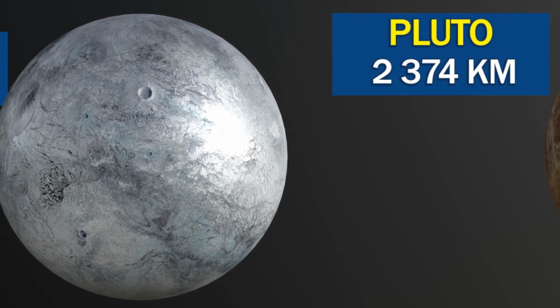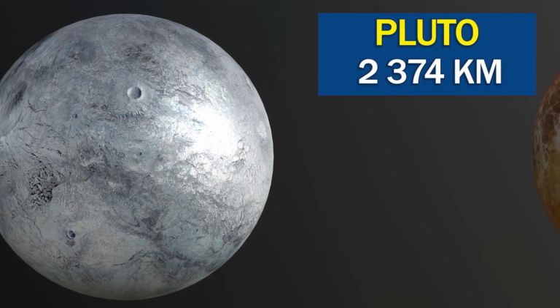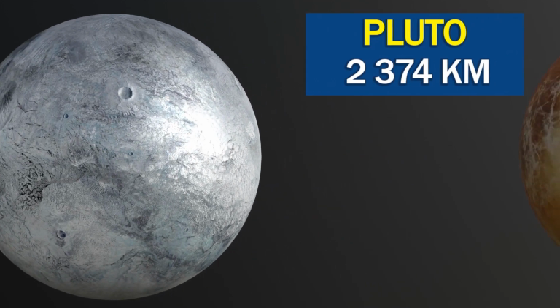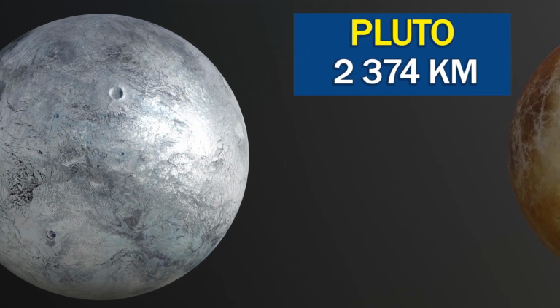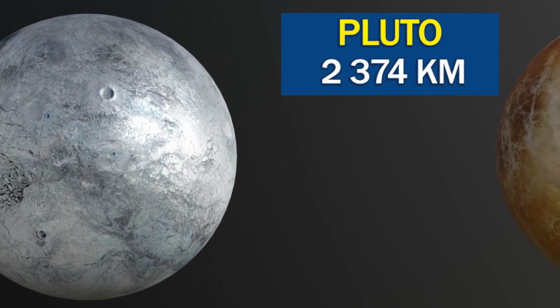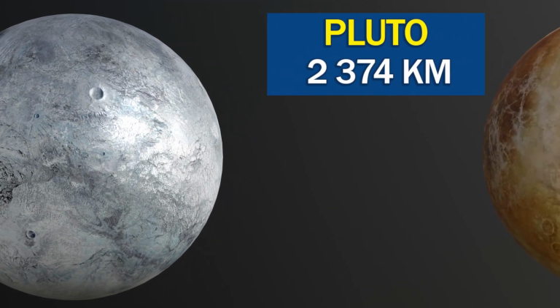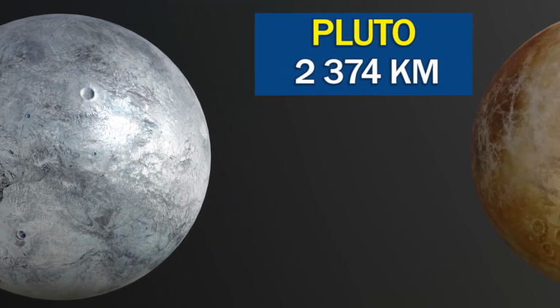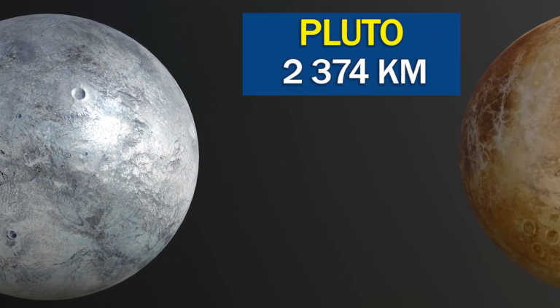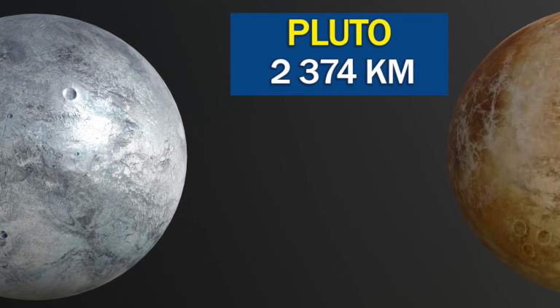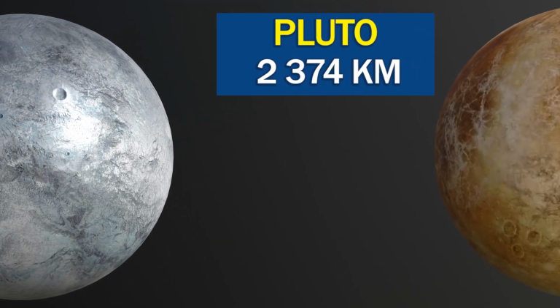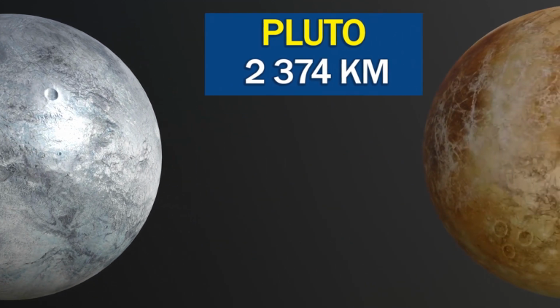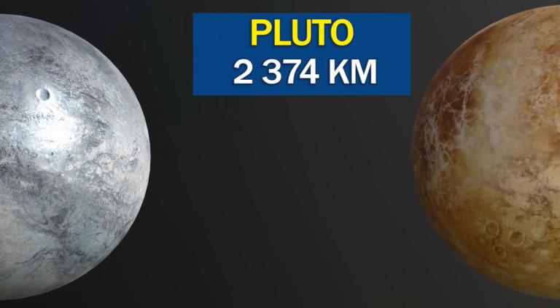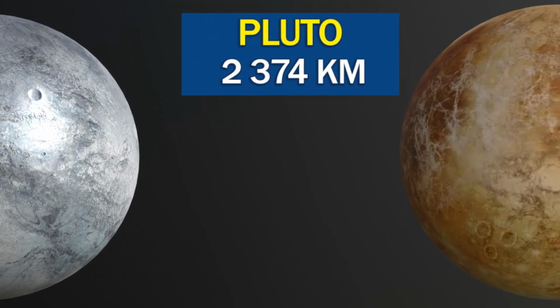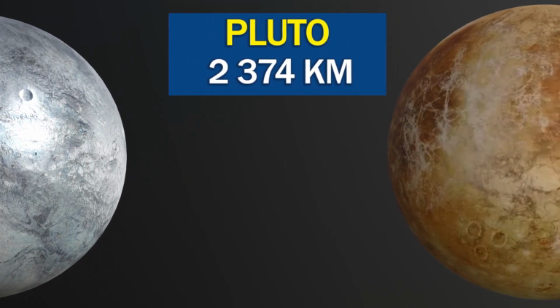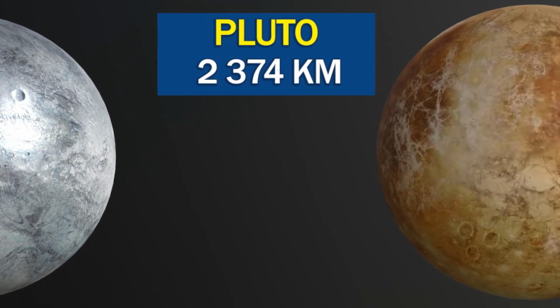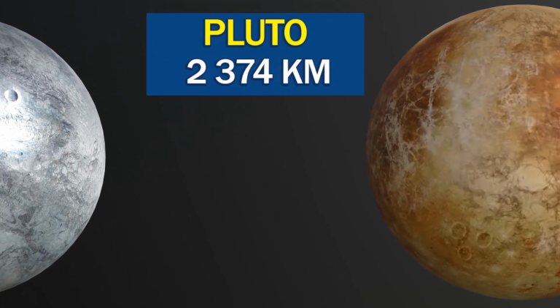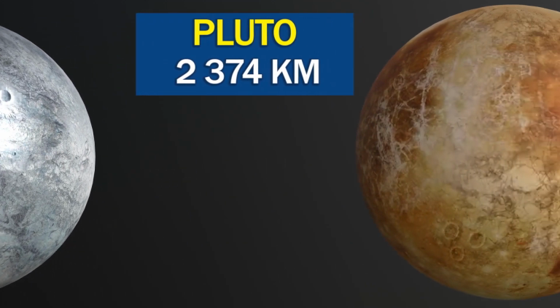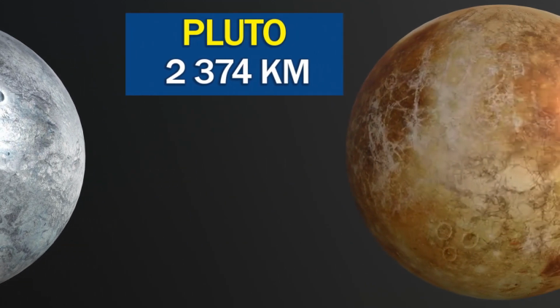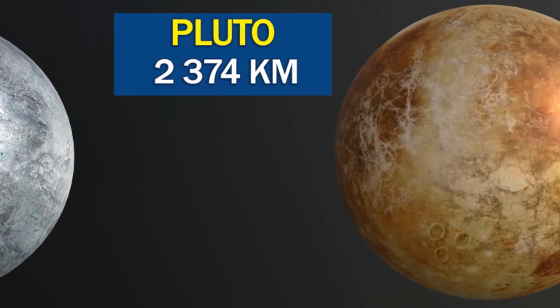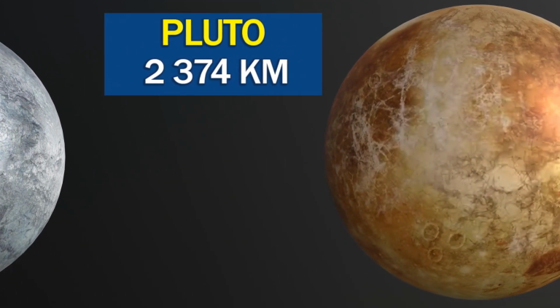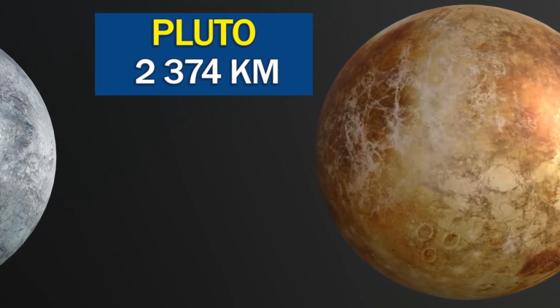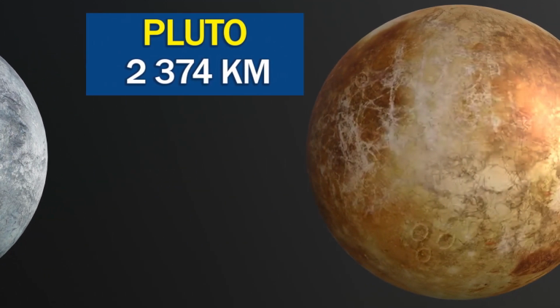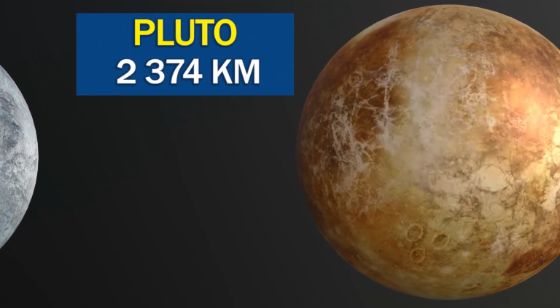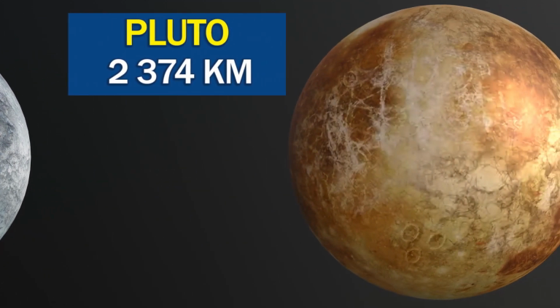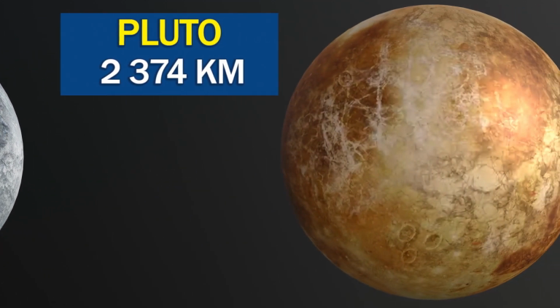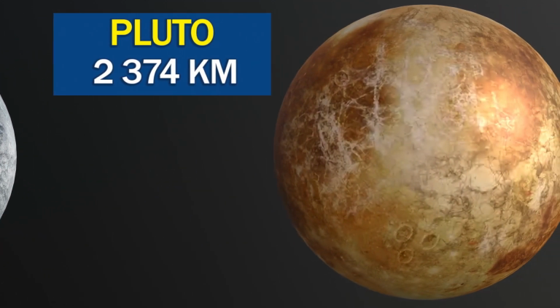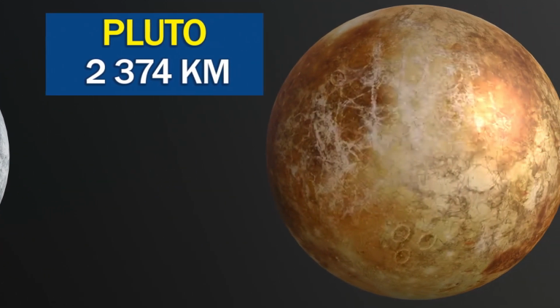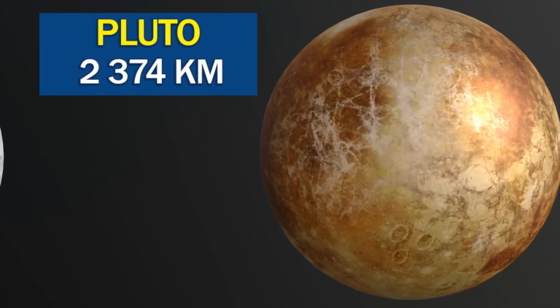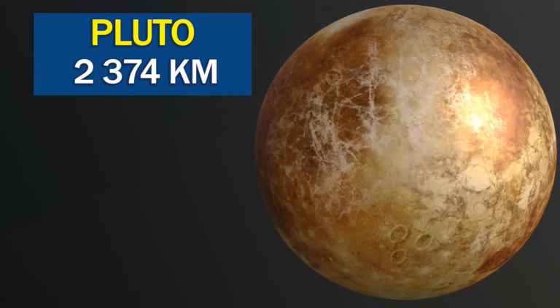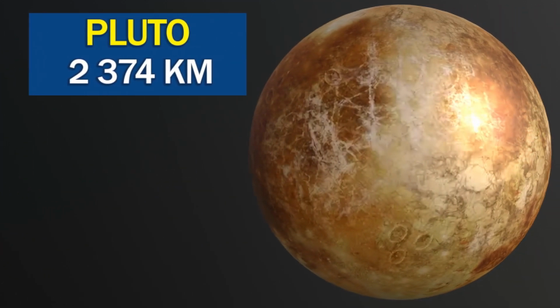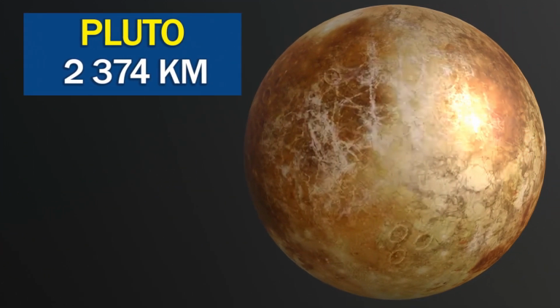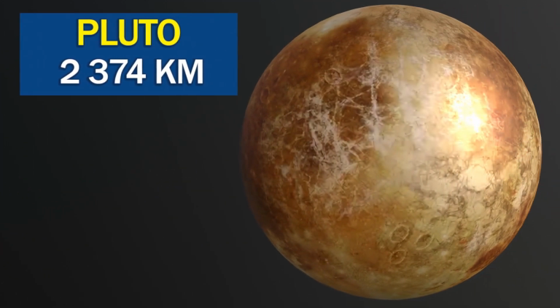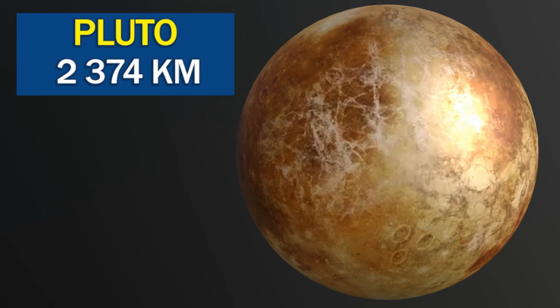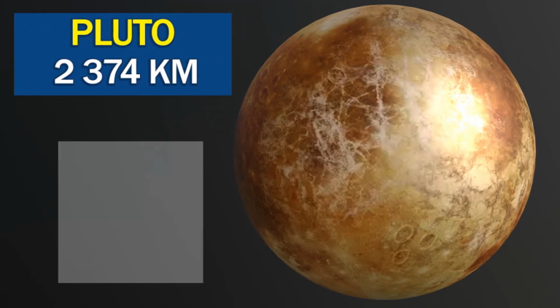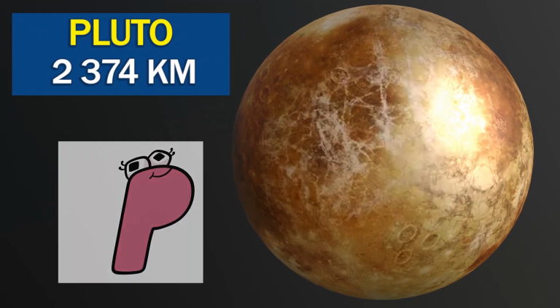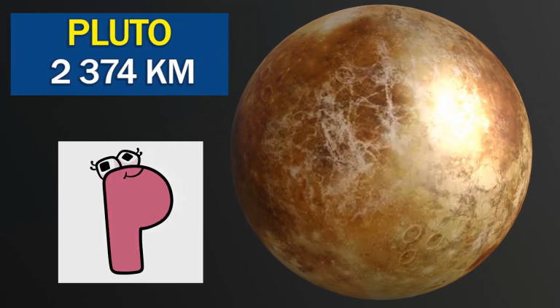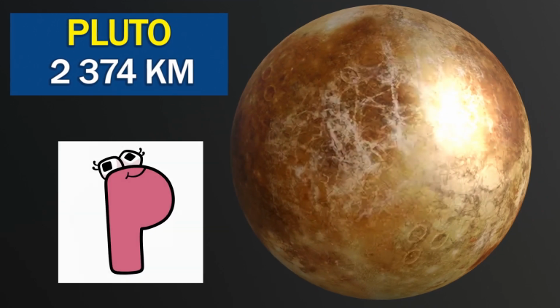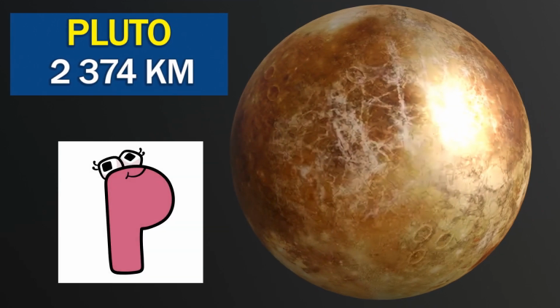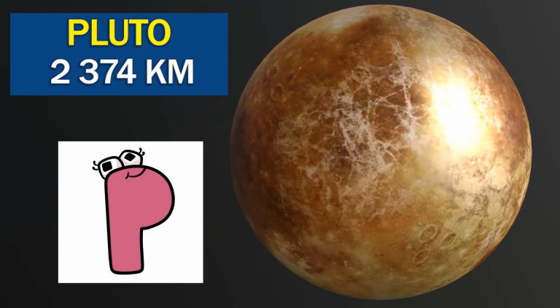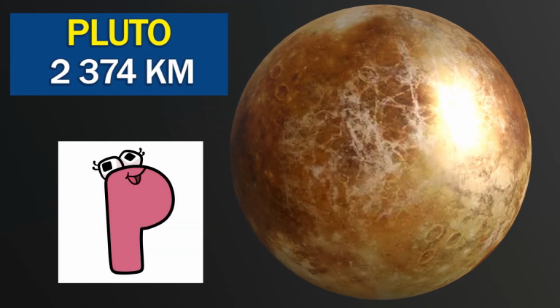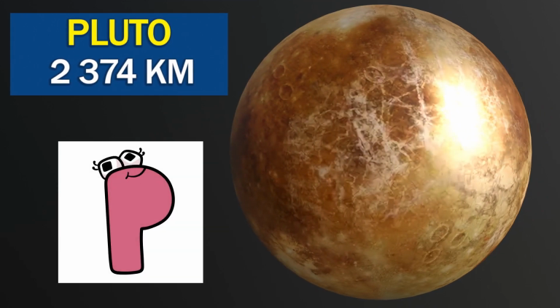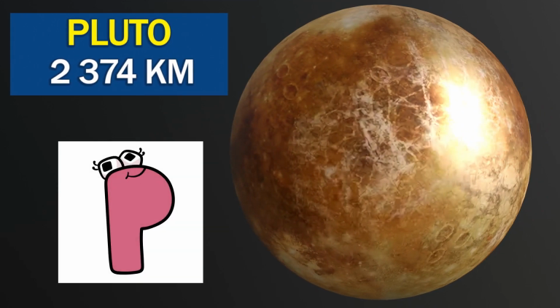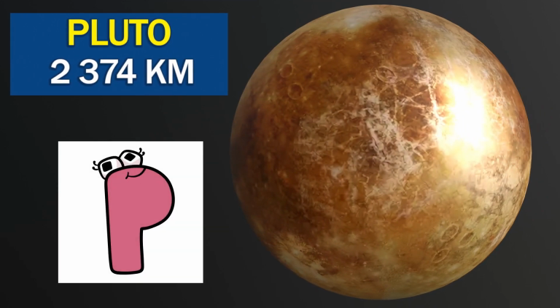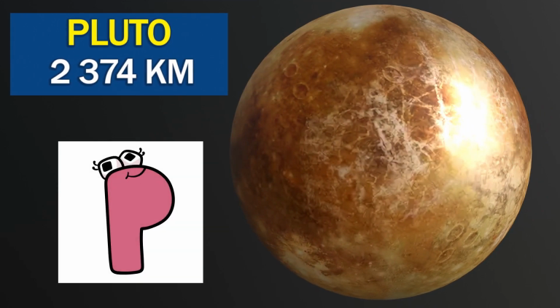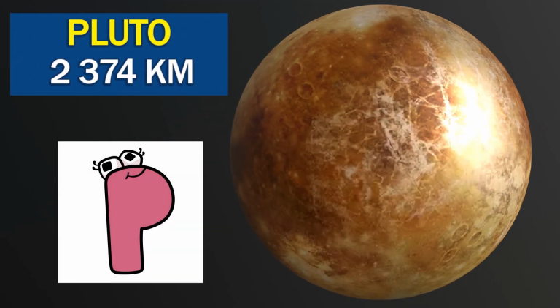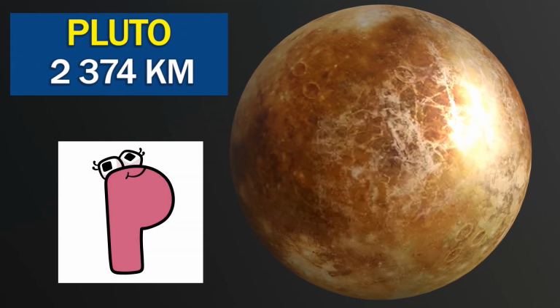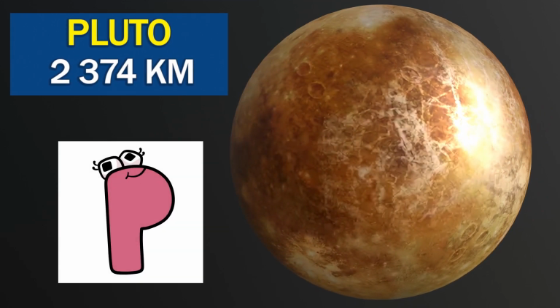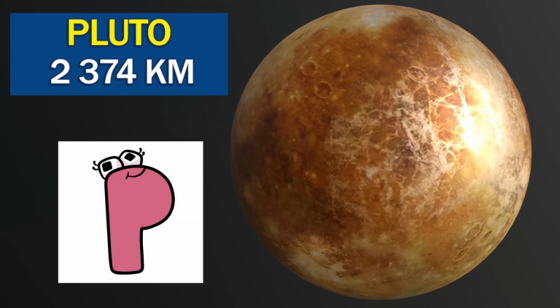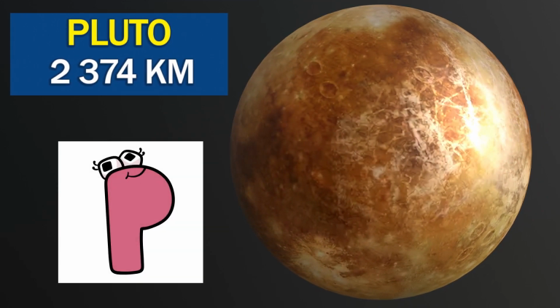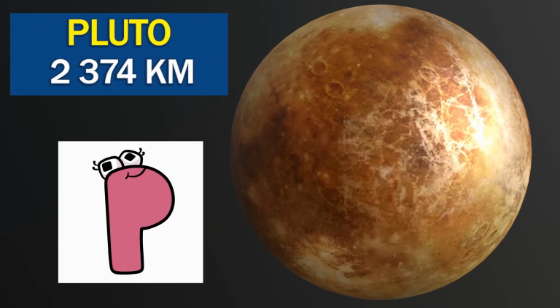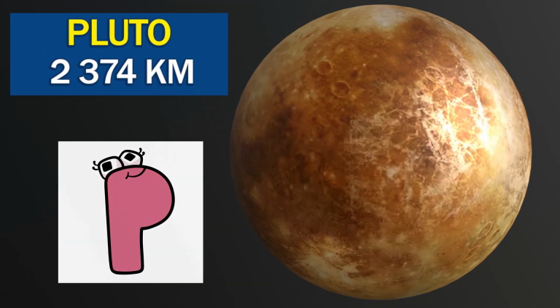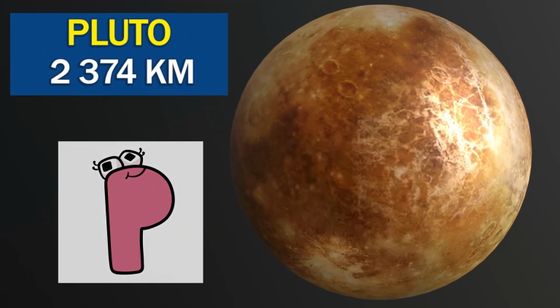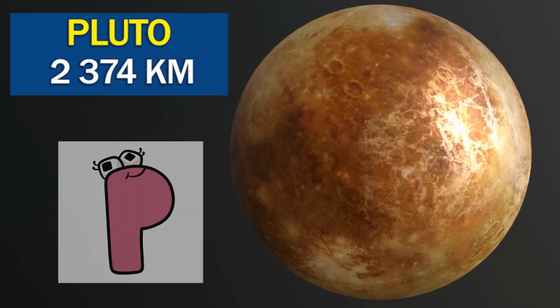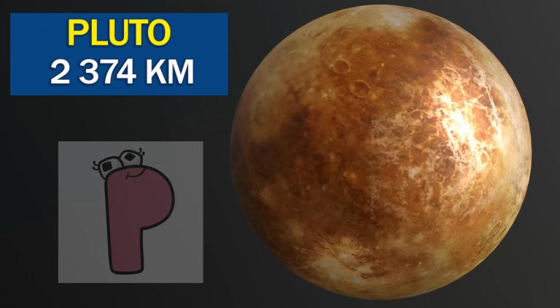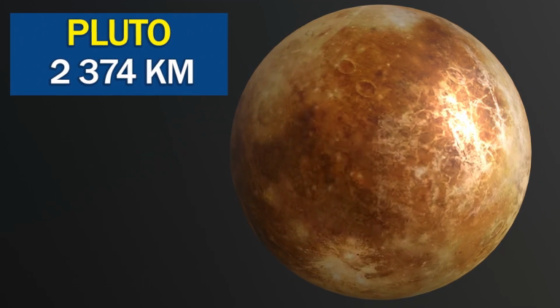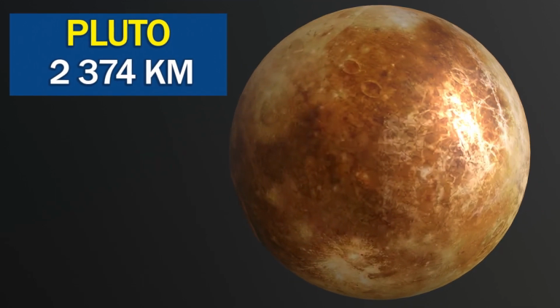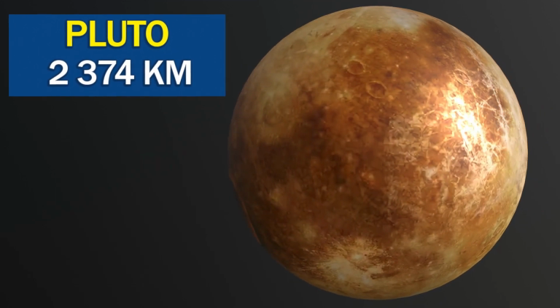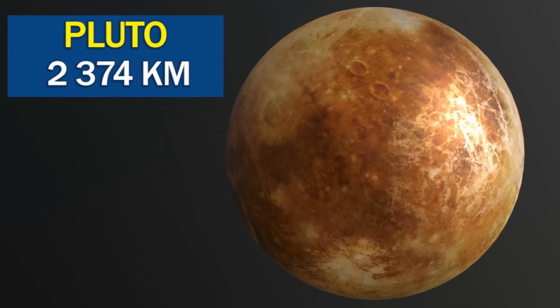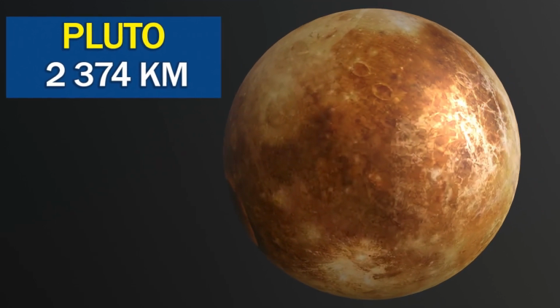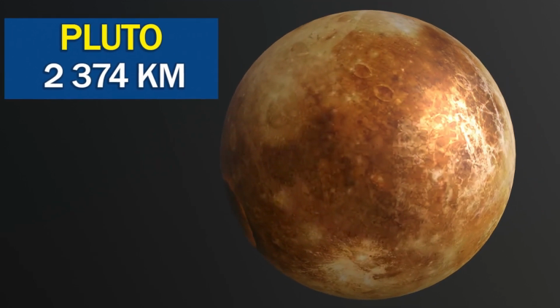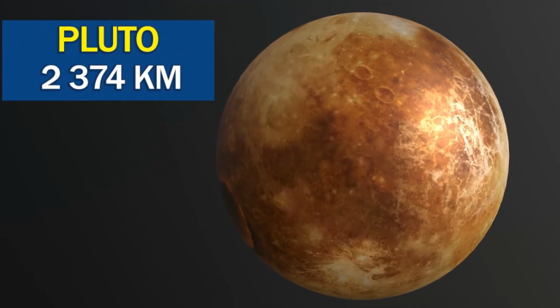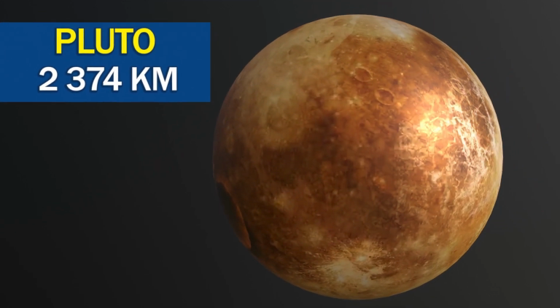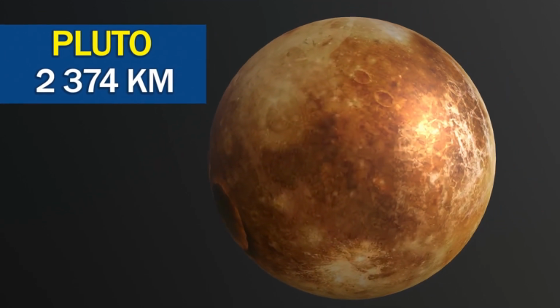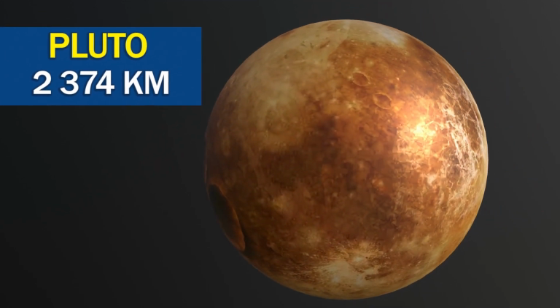Pluto has a heart-shaped glacier on its surface, named Tombaugh Regio, which is about the size of Texas.